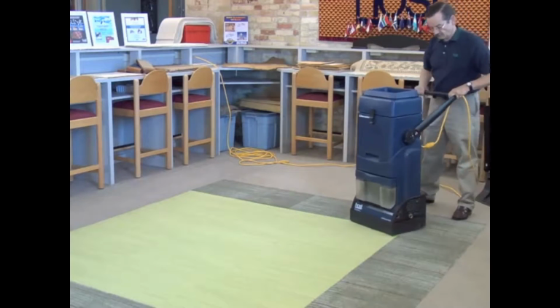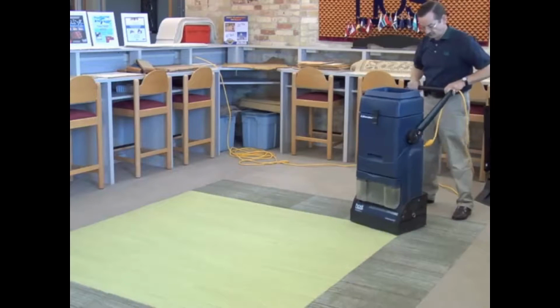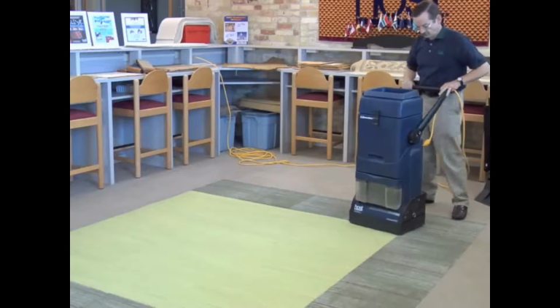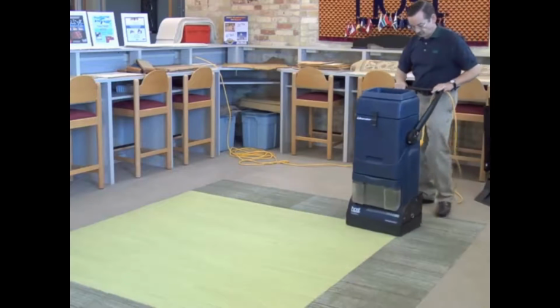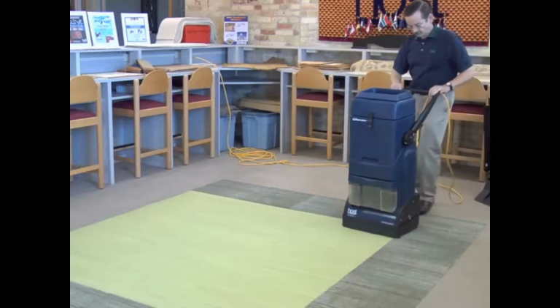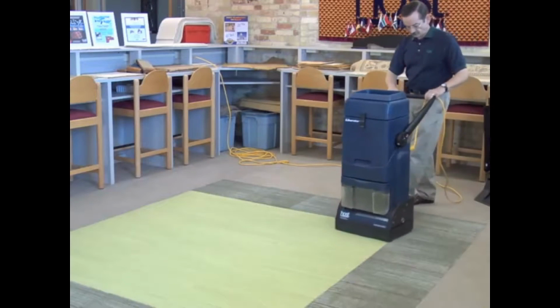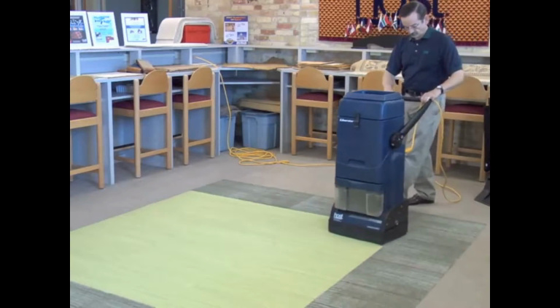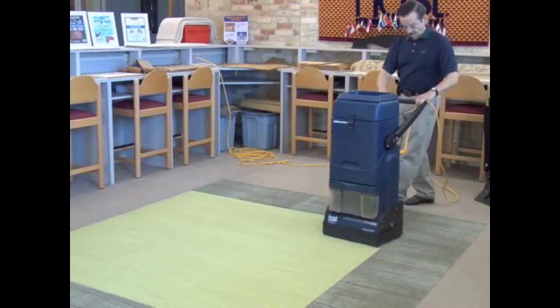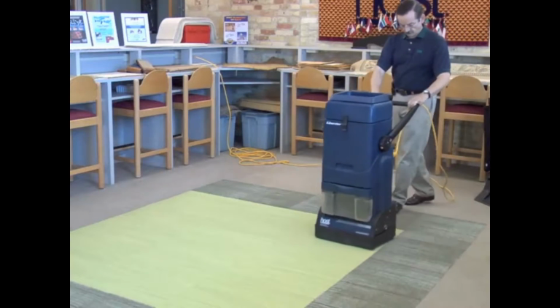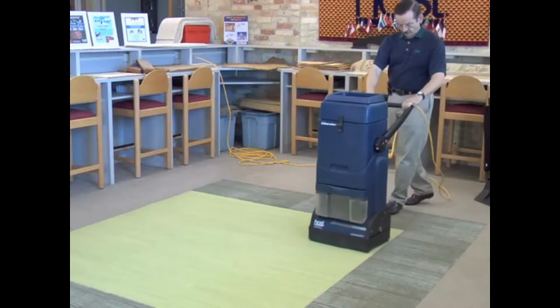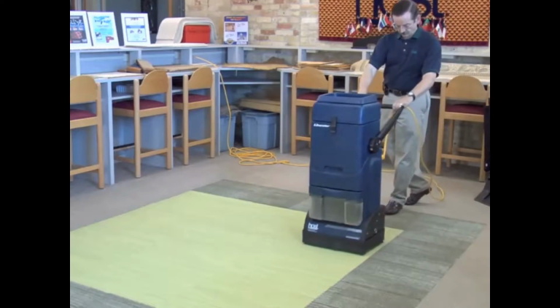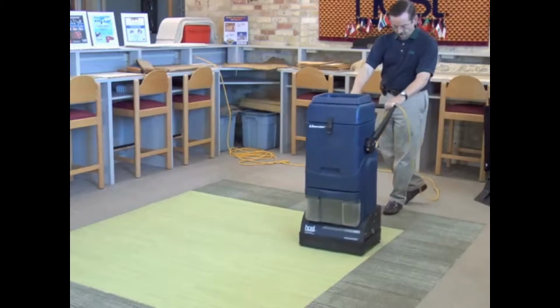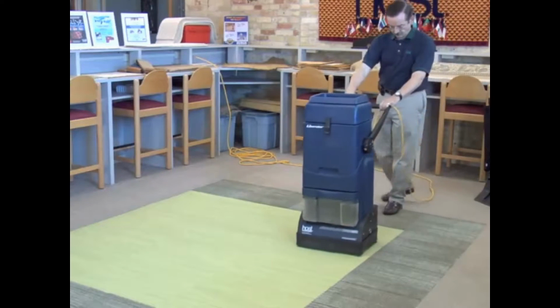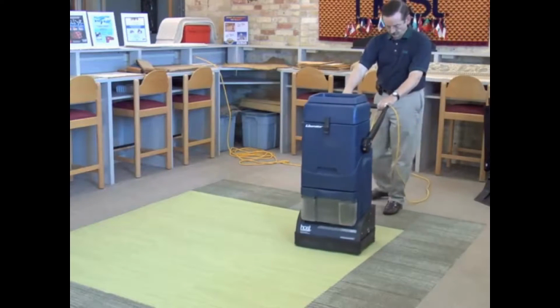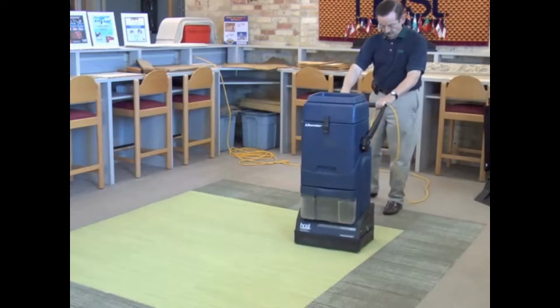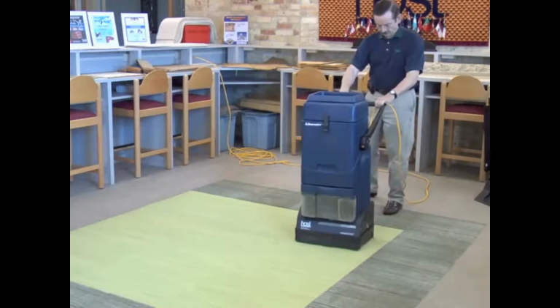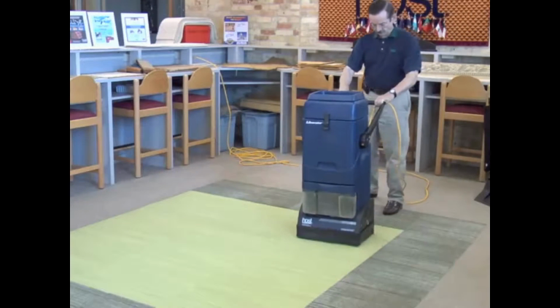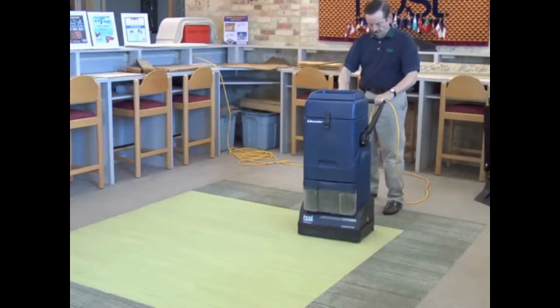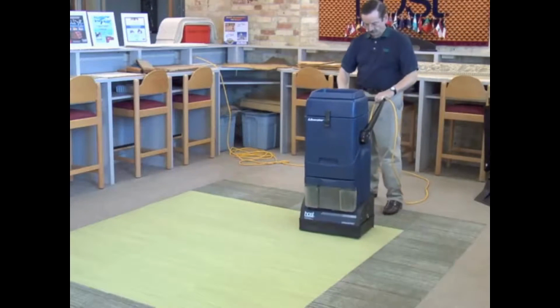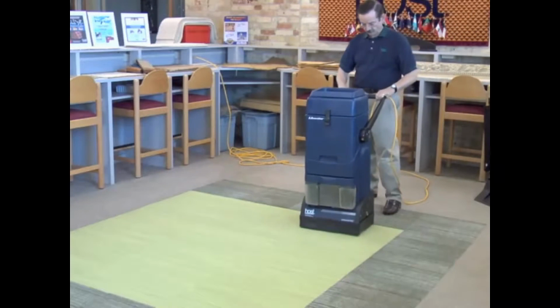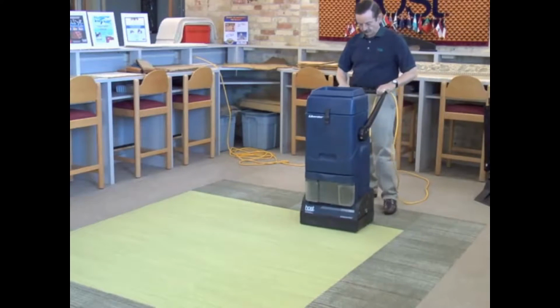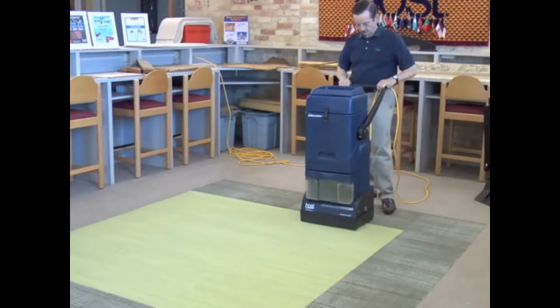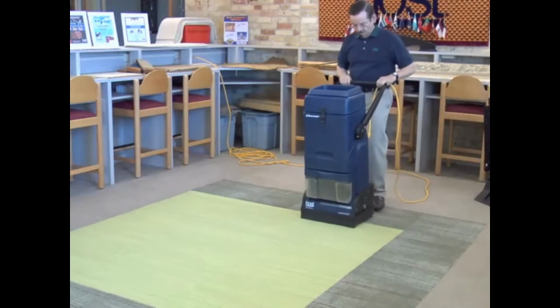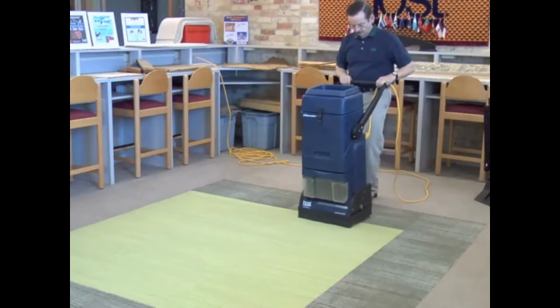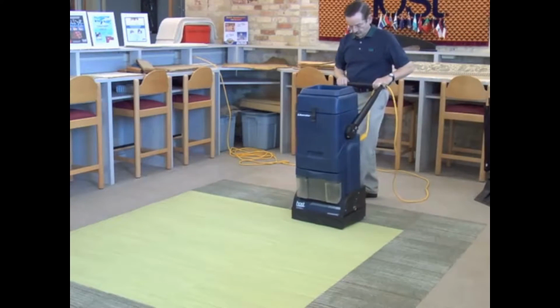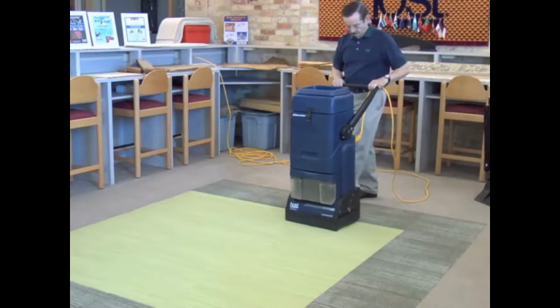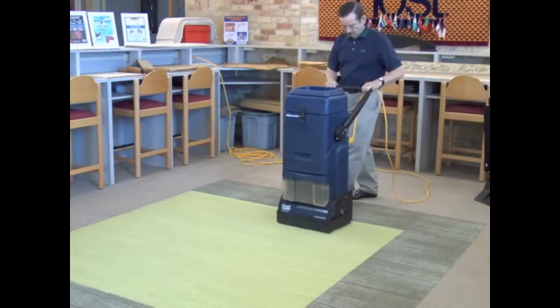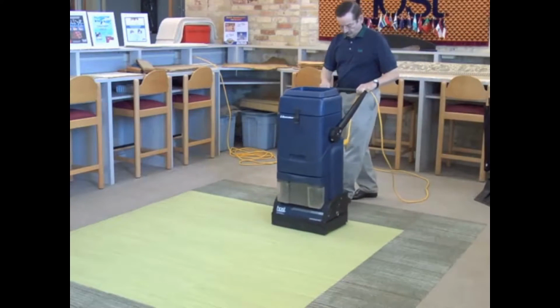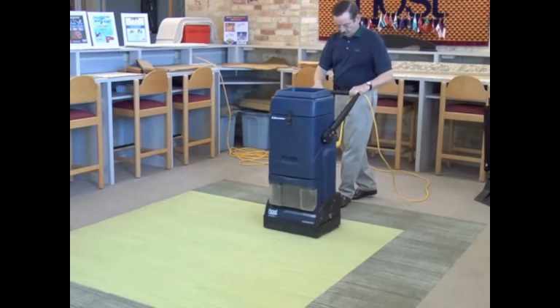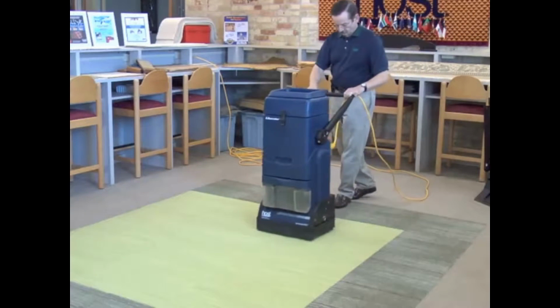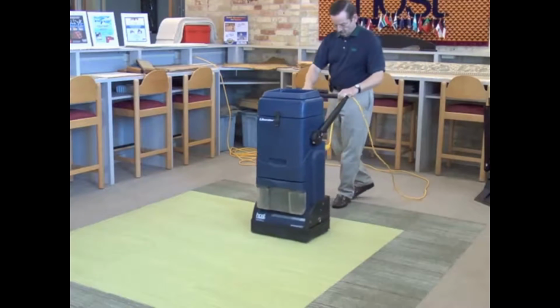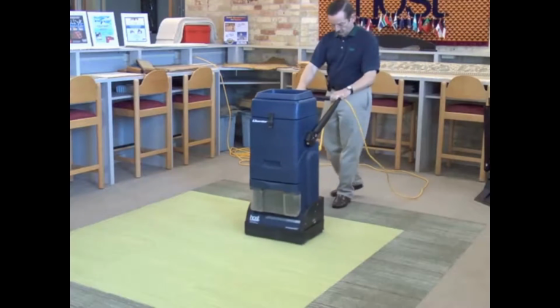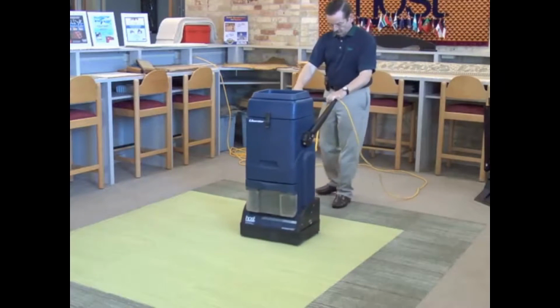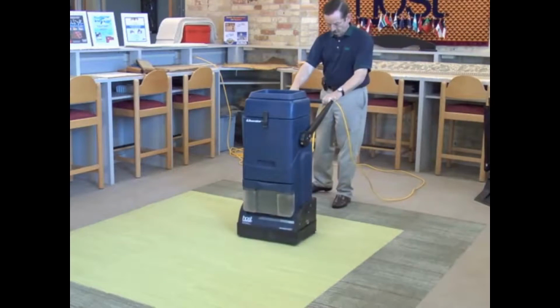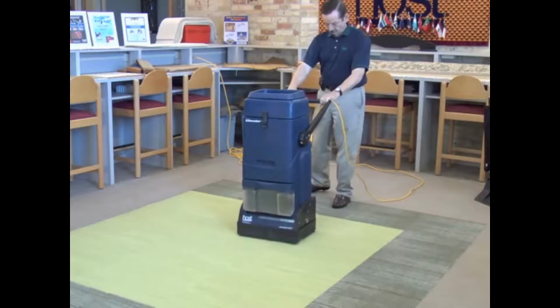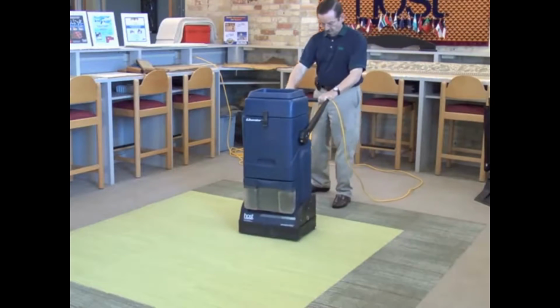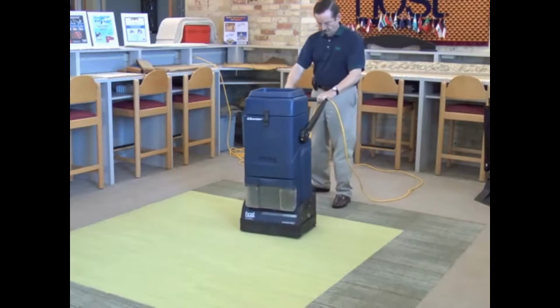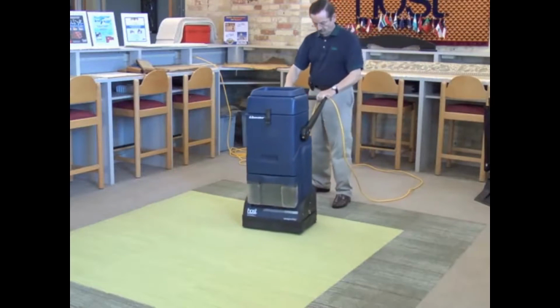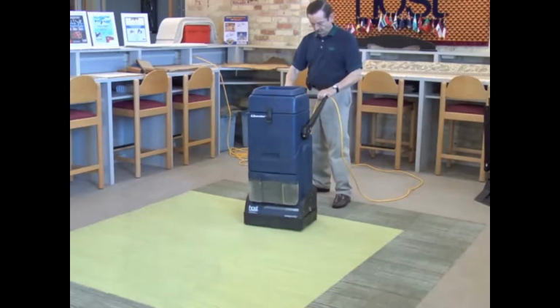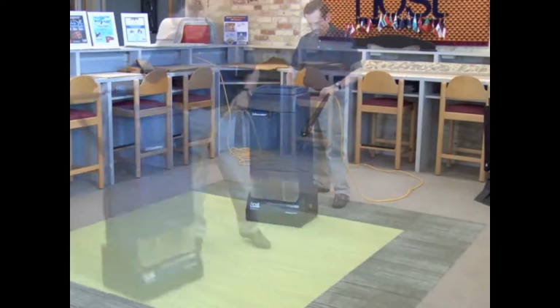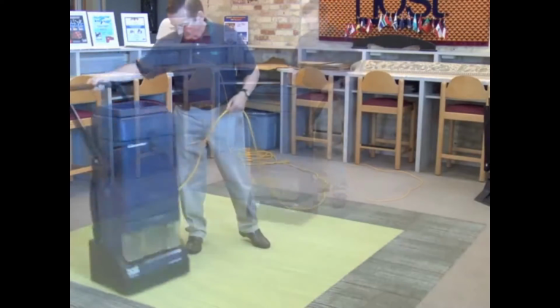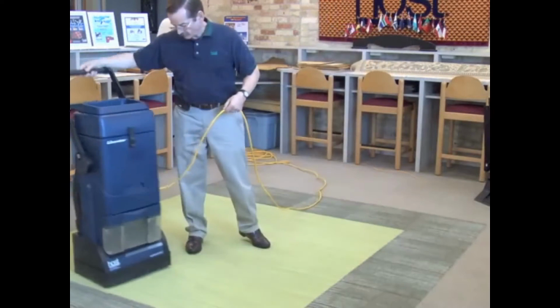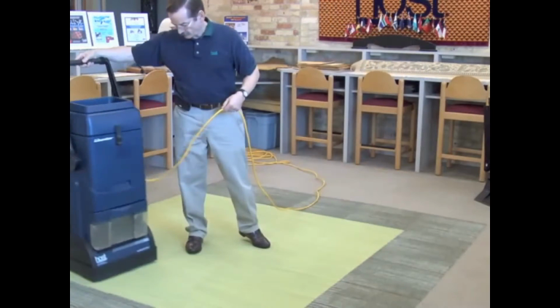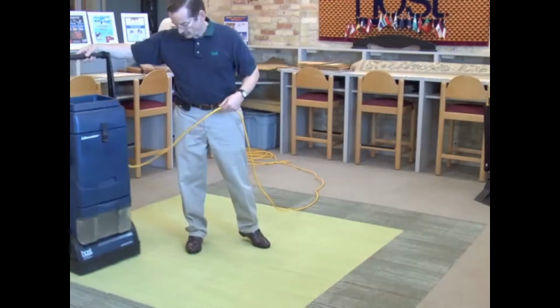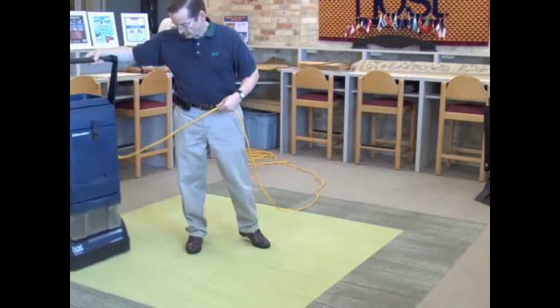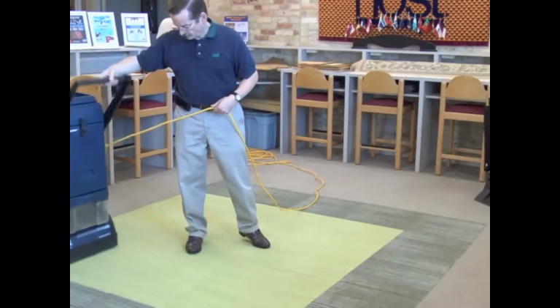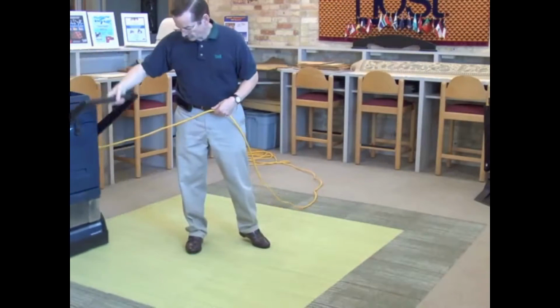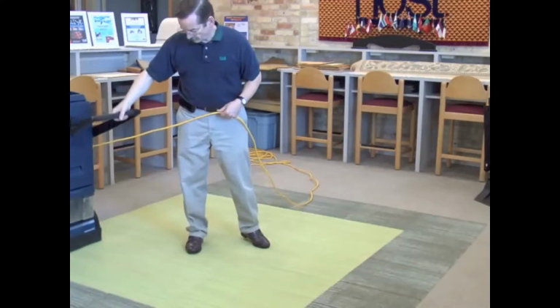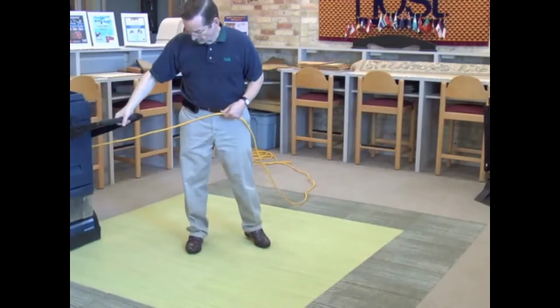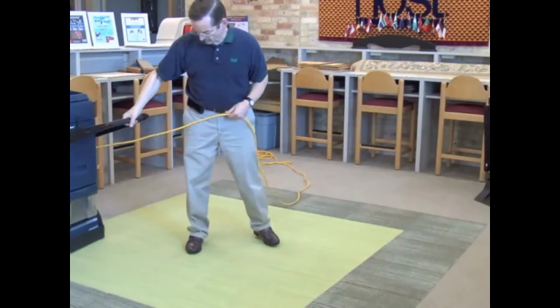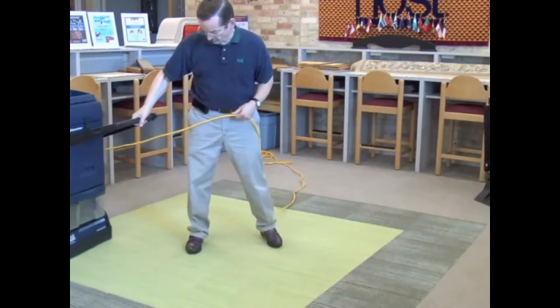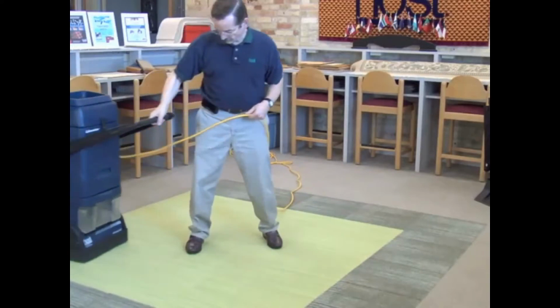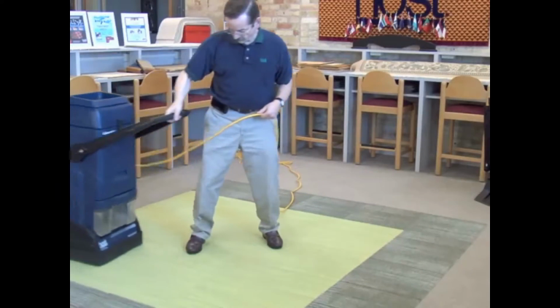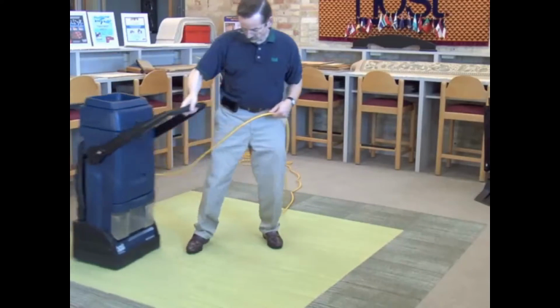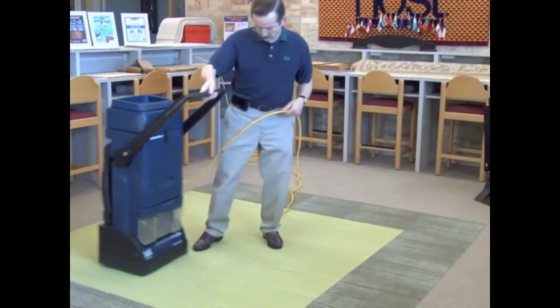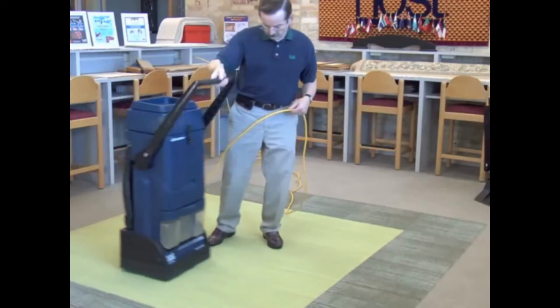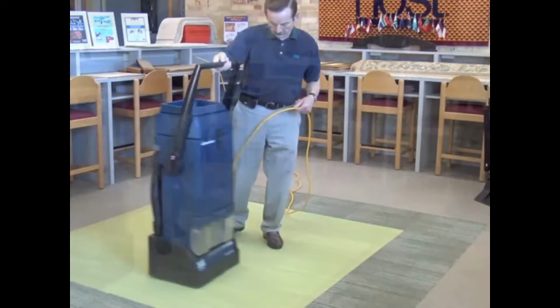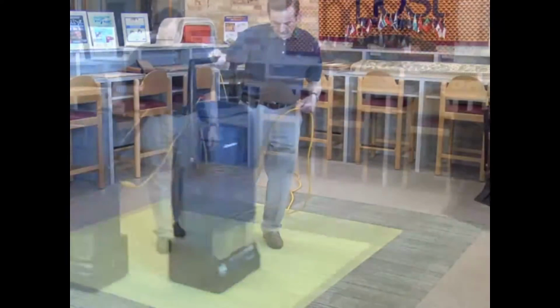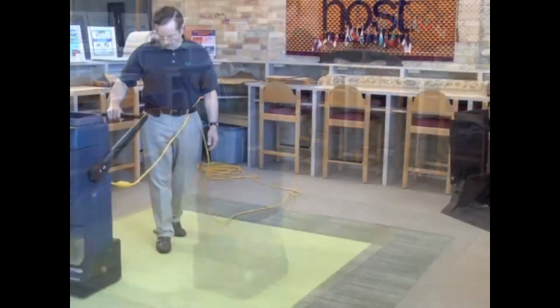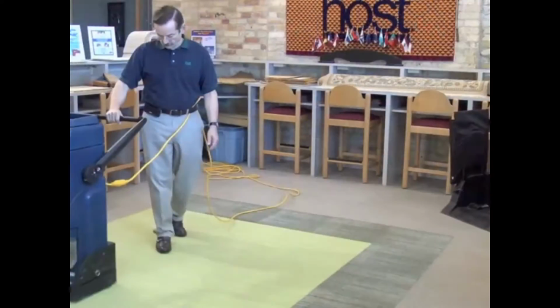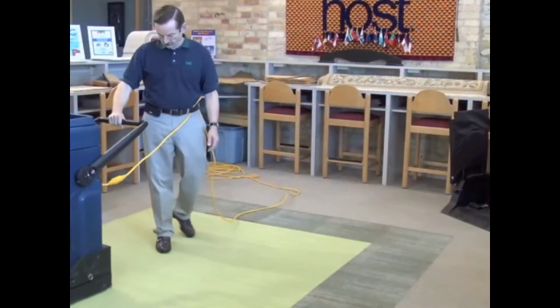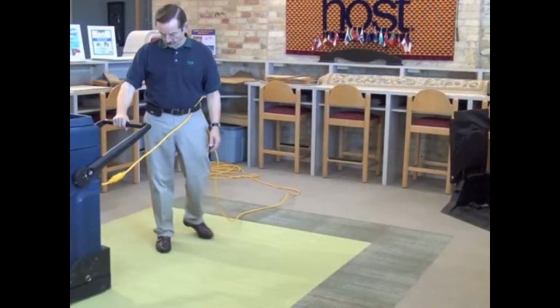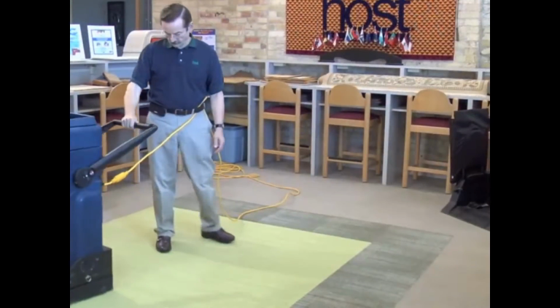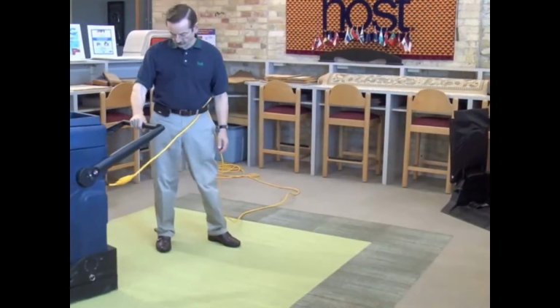Extract or vacuum the carpet first, thoroughly and in several directions. This is the key.